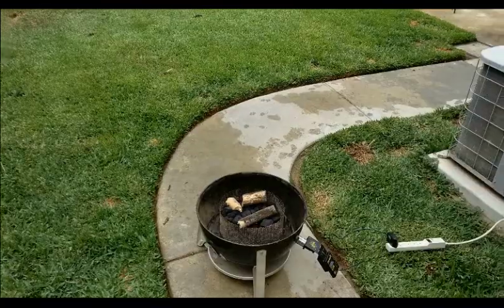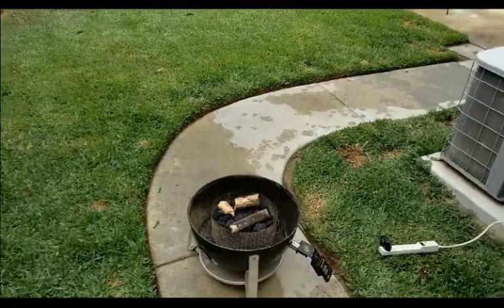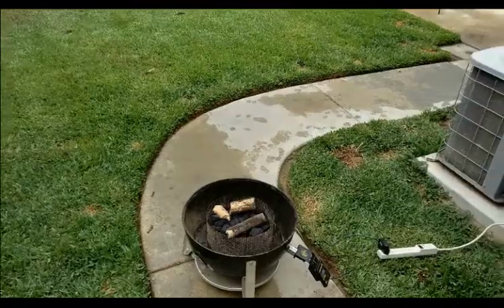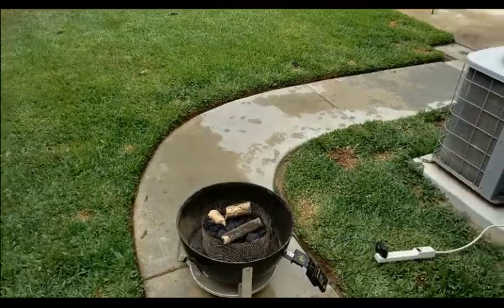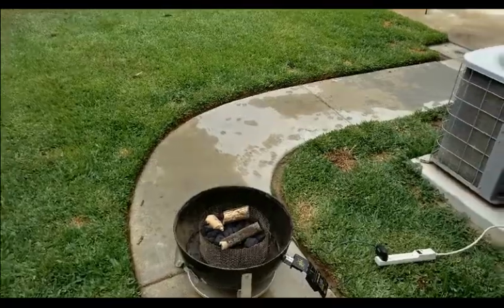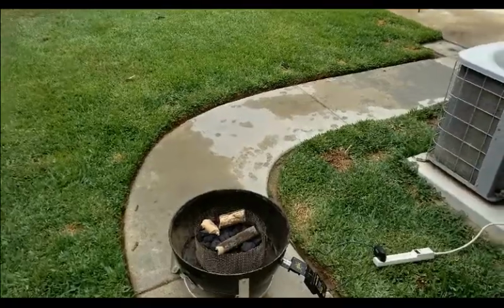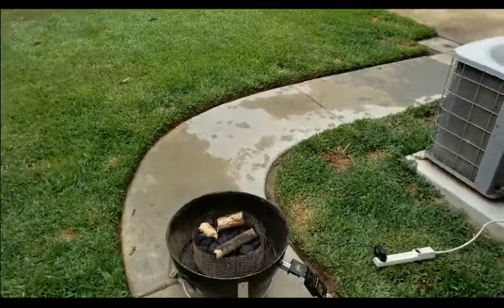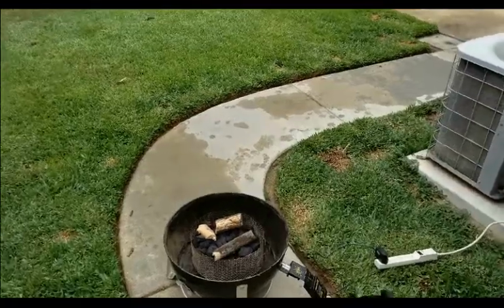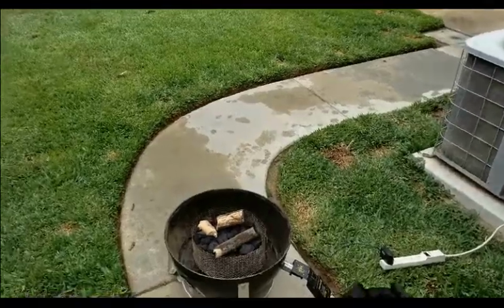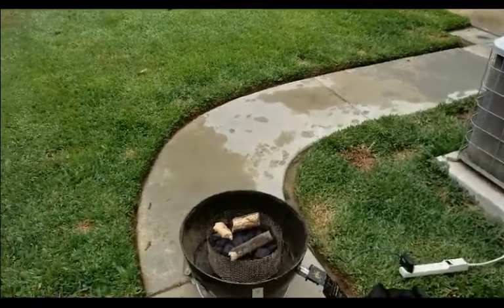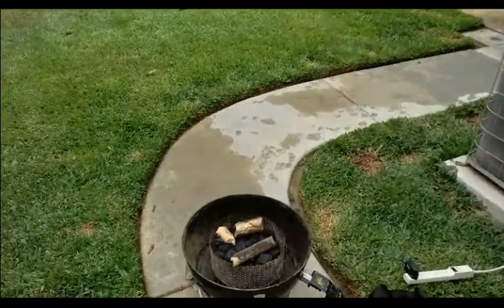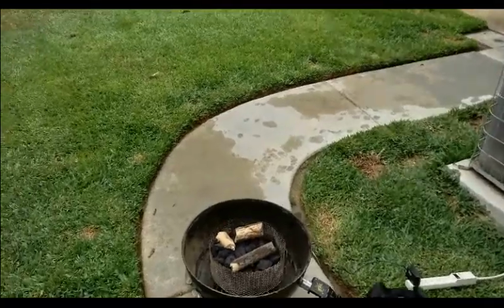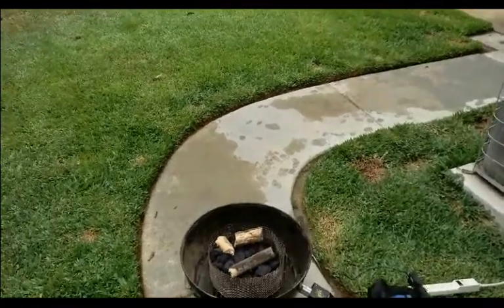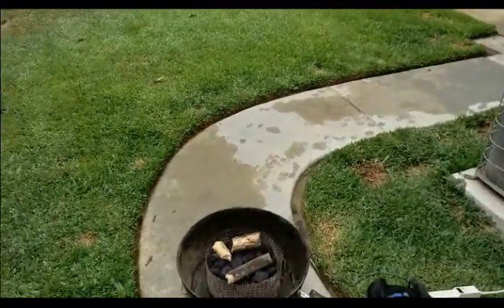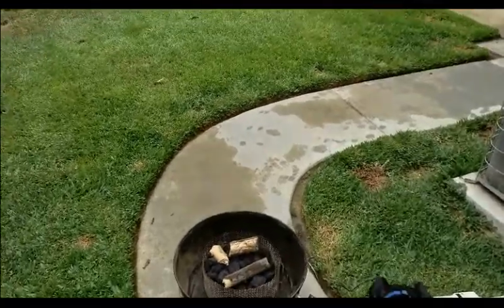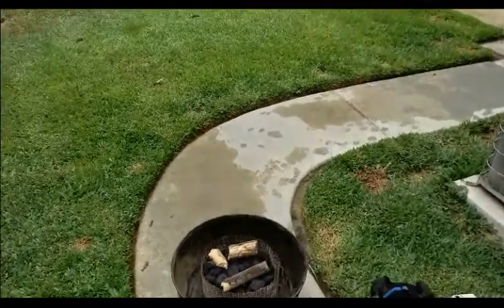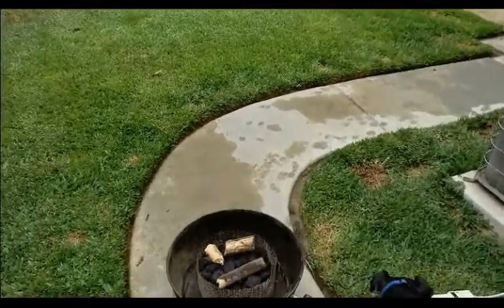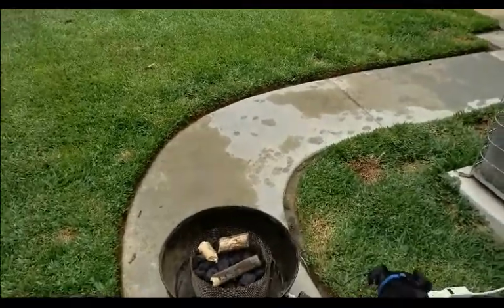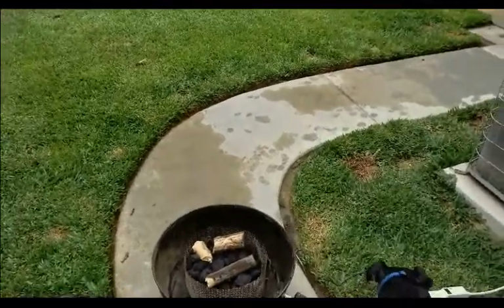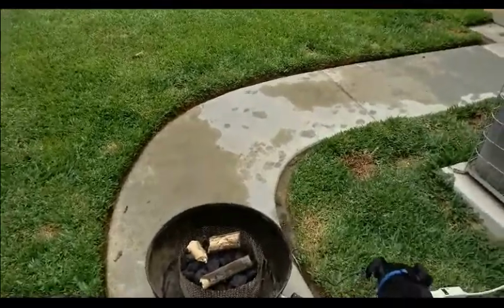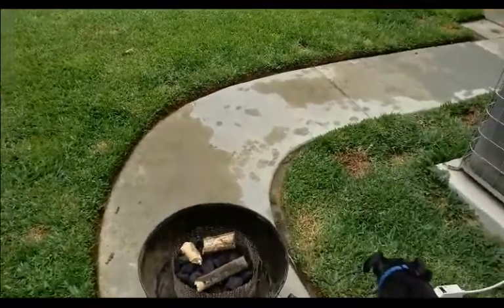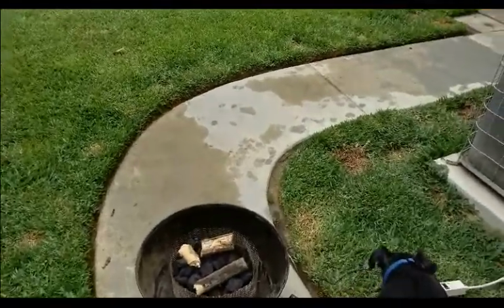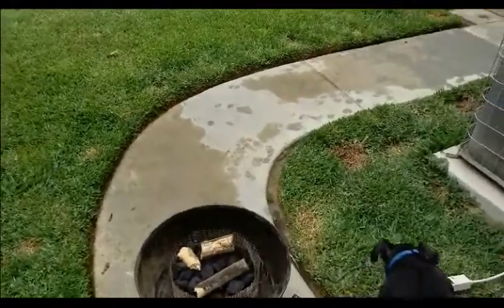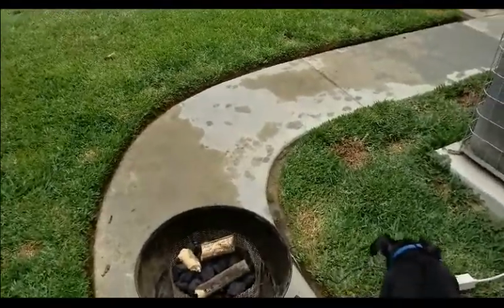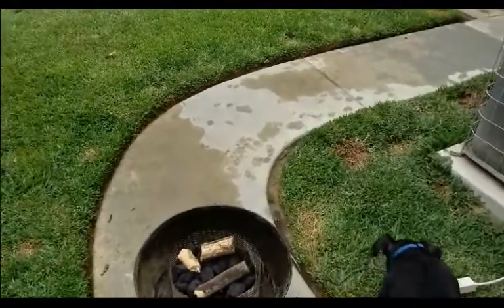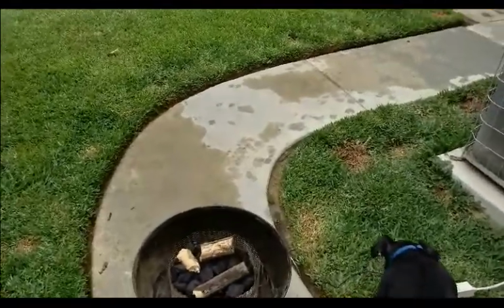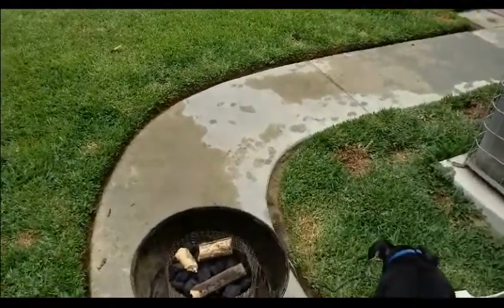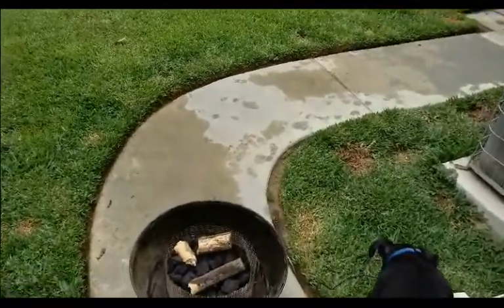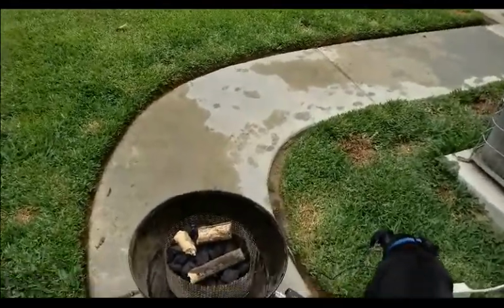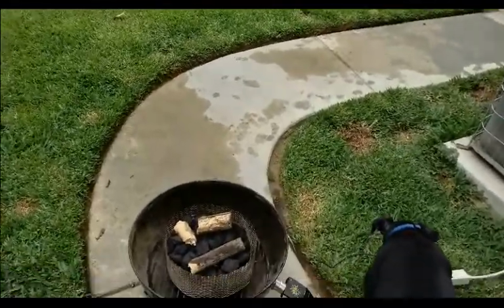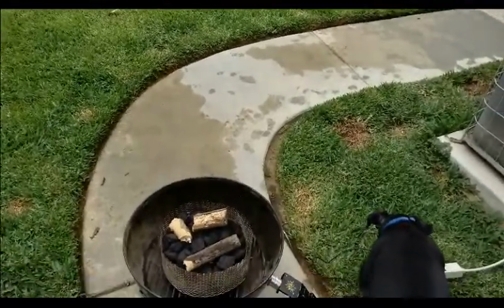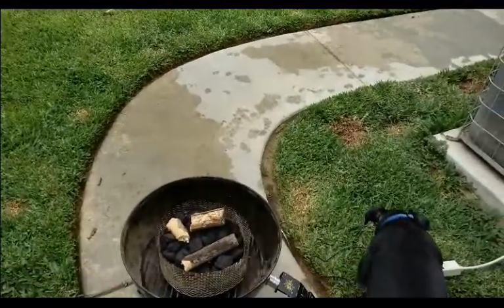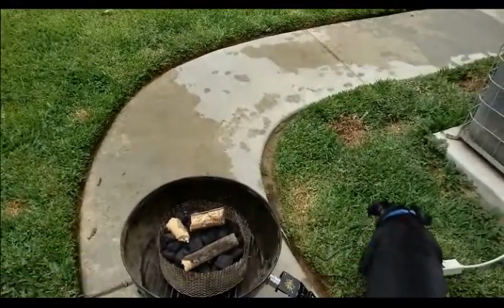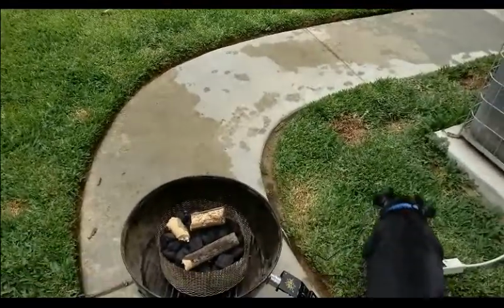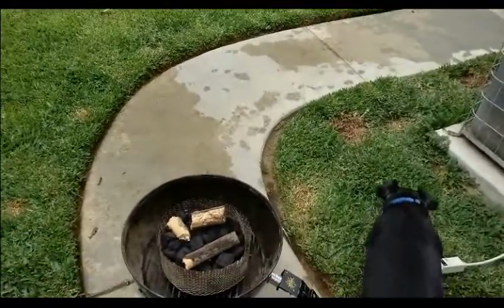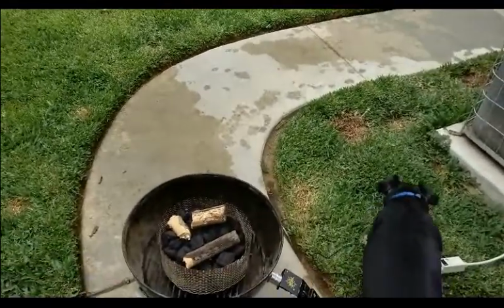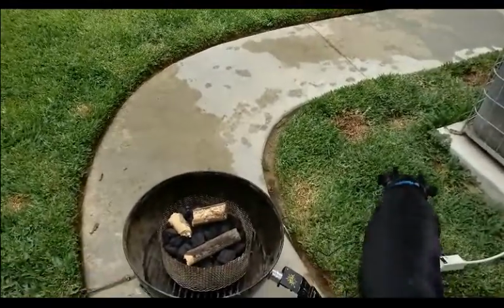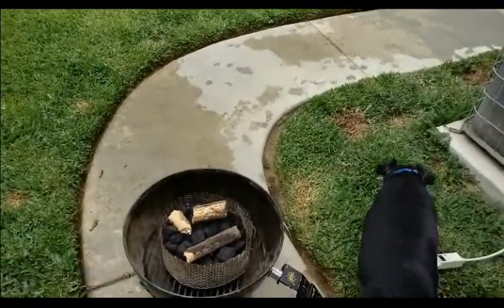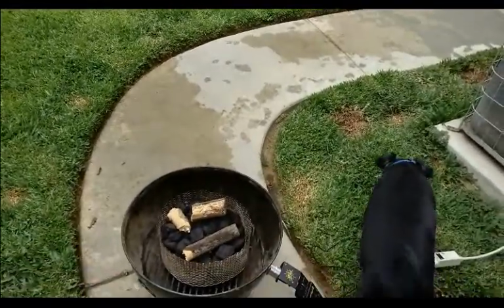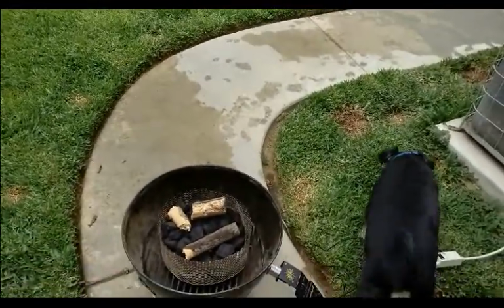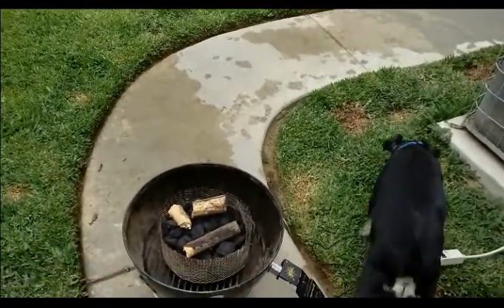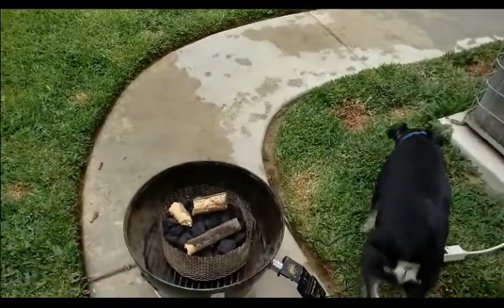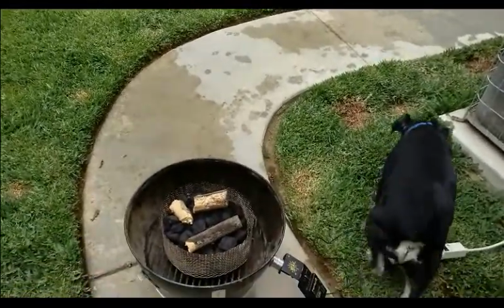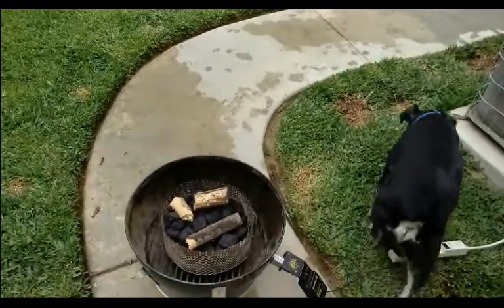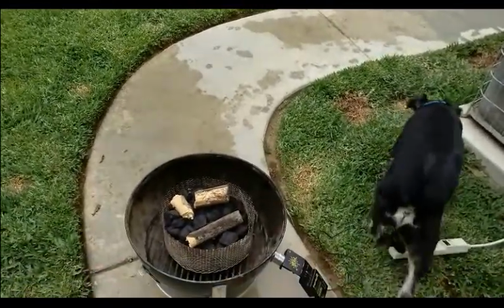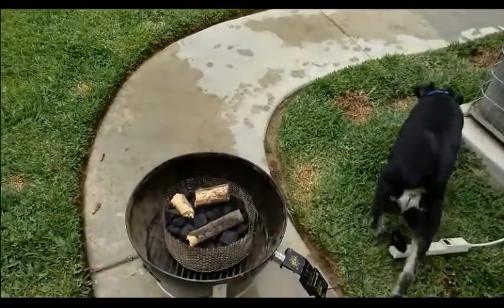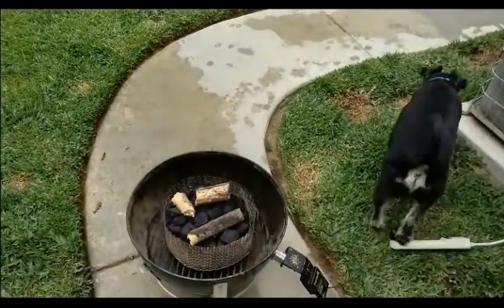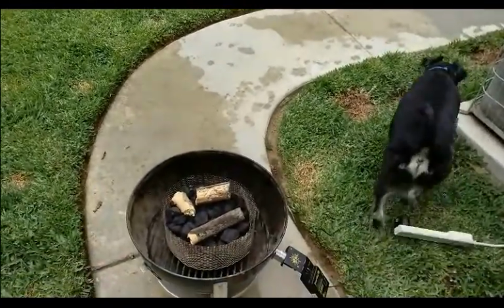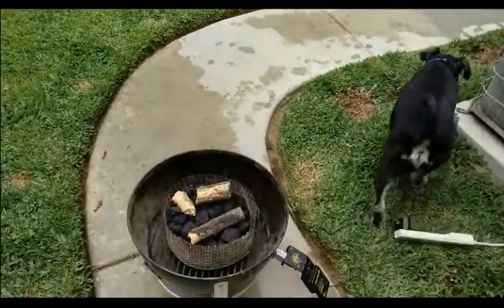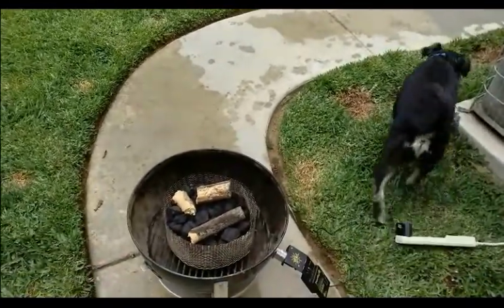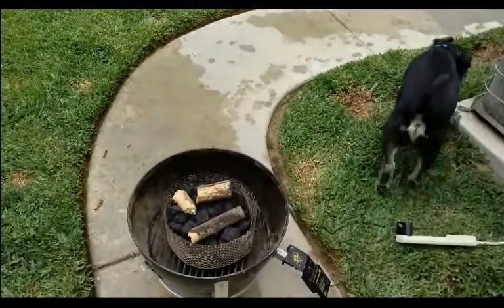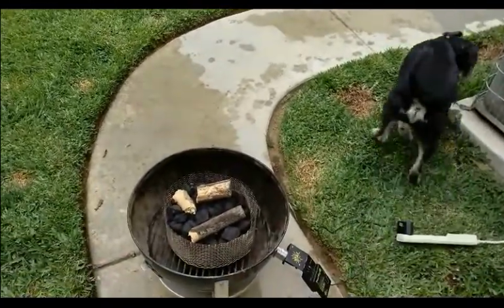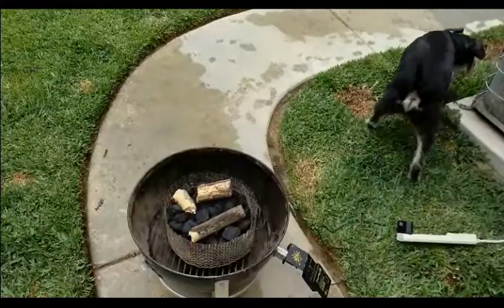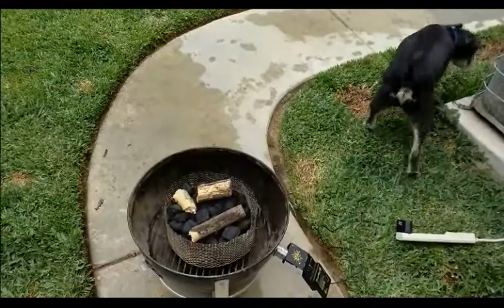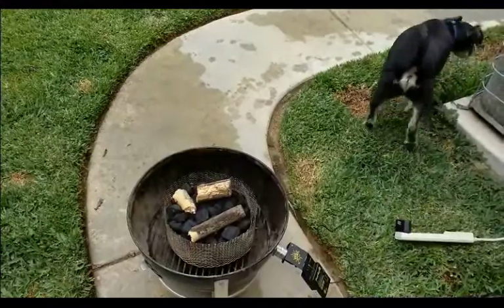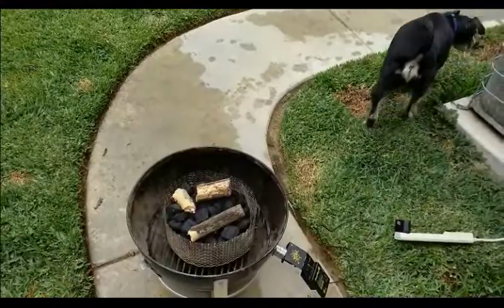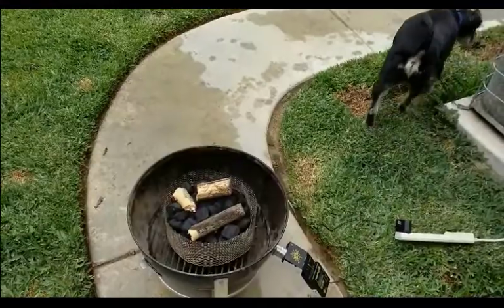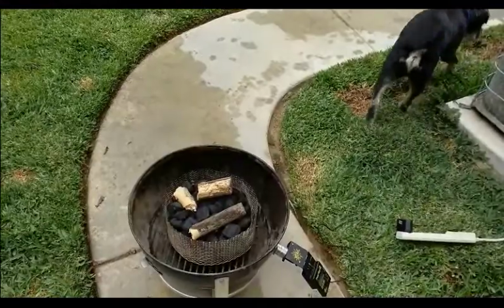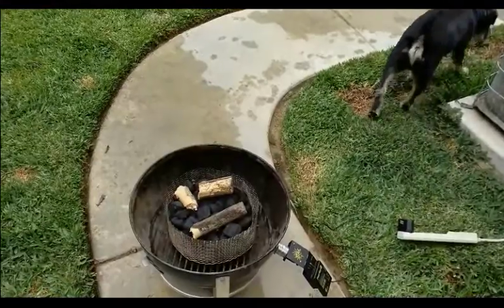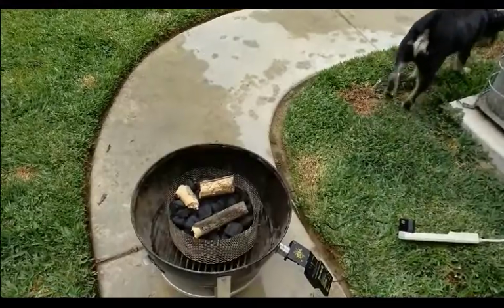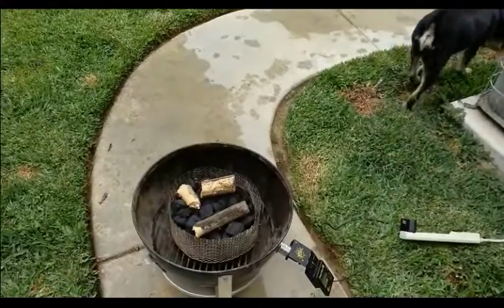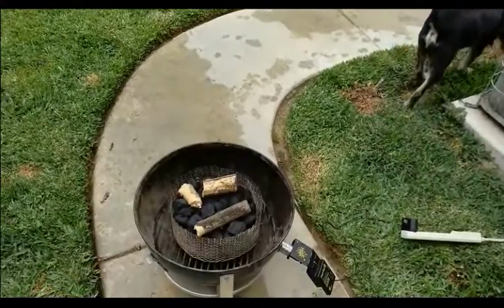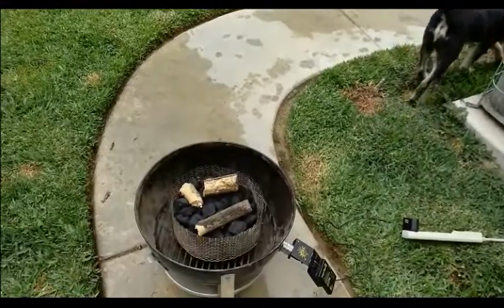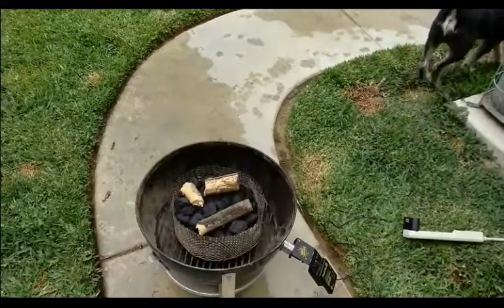Hello, today is Sunday, and today we're going to be doing some pork belly burnt ends.